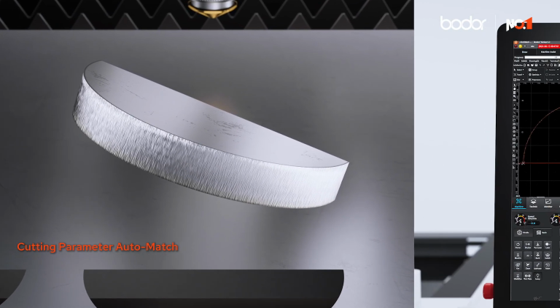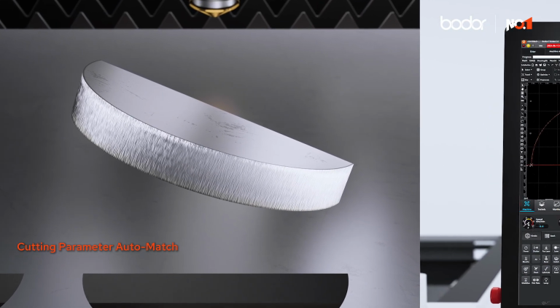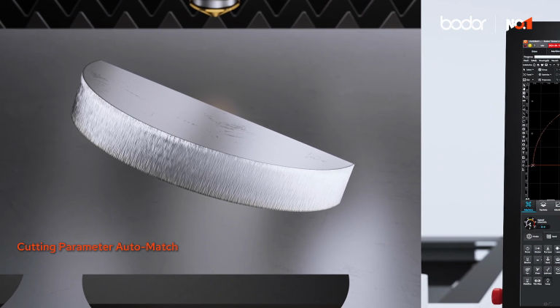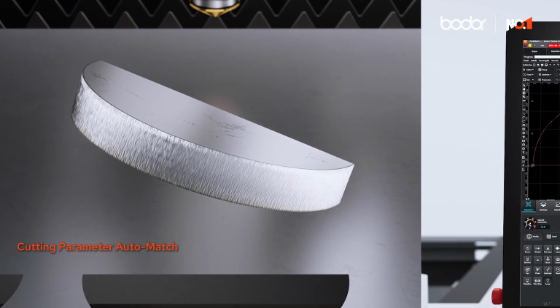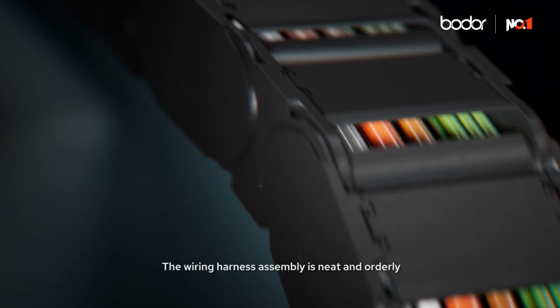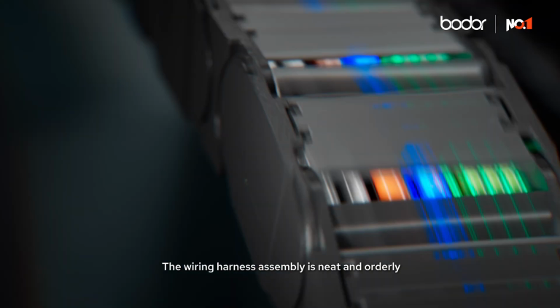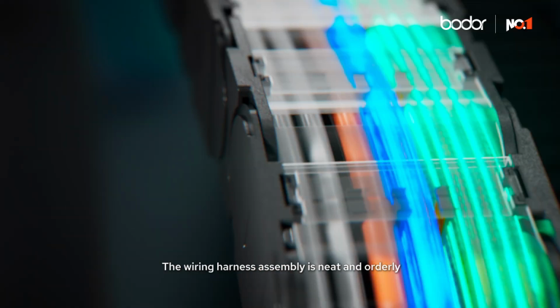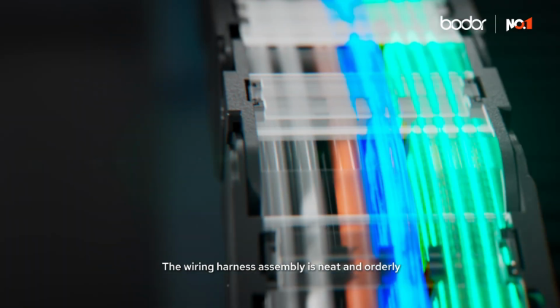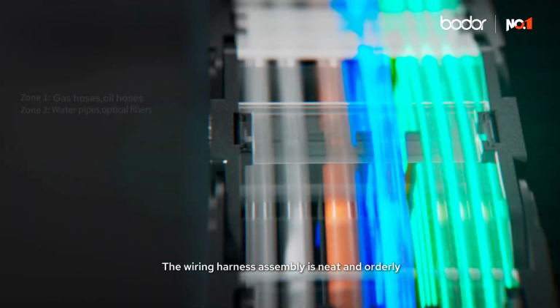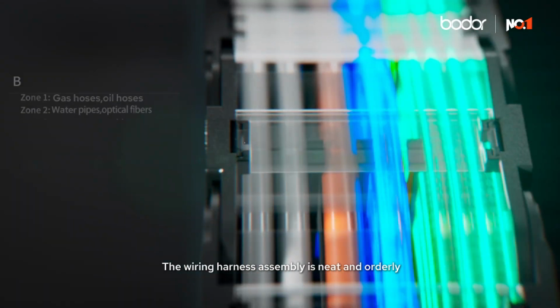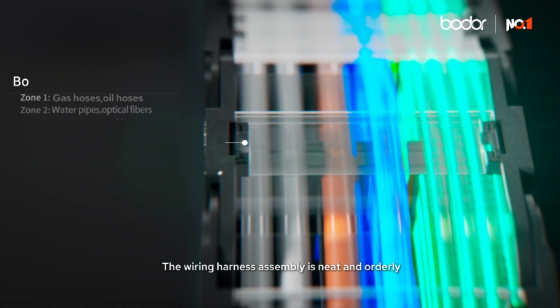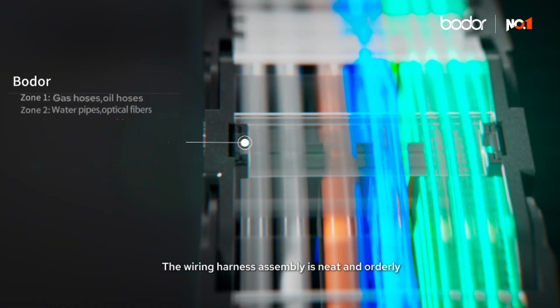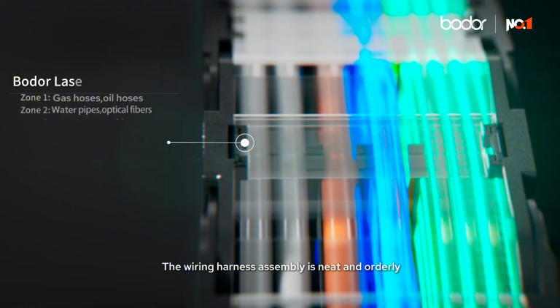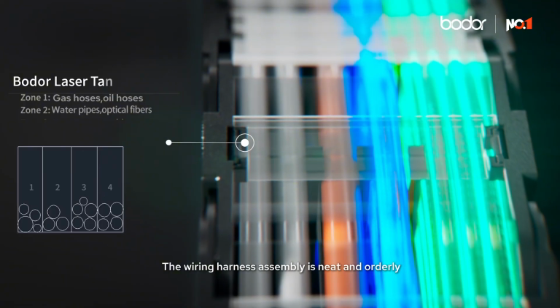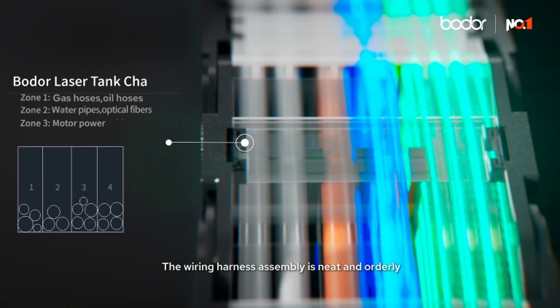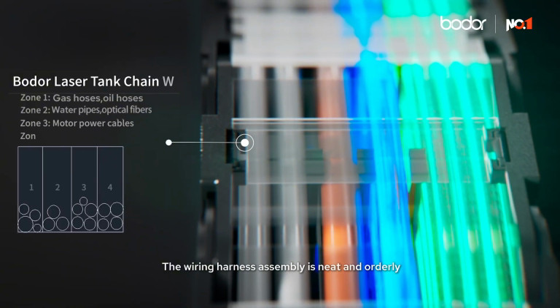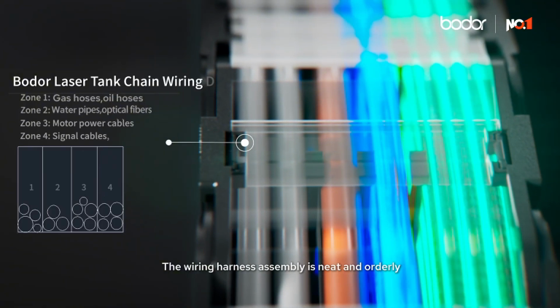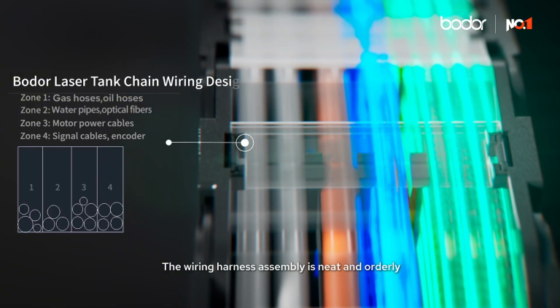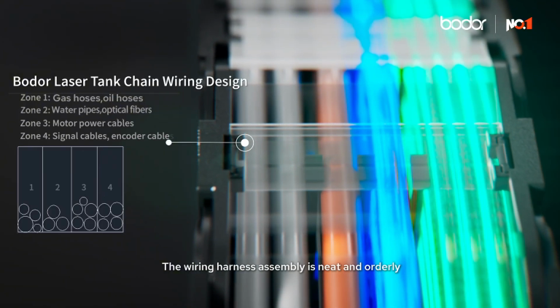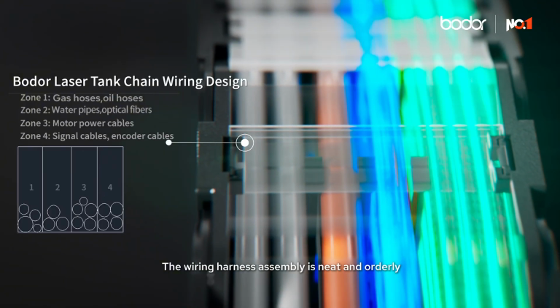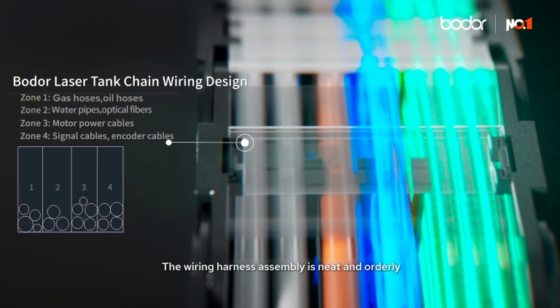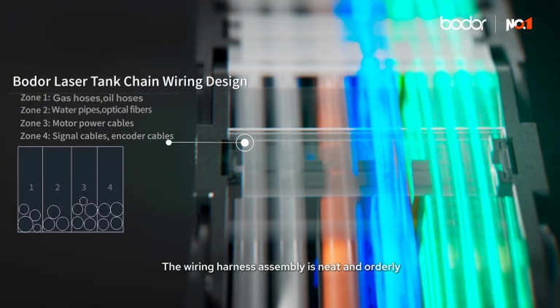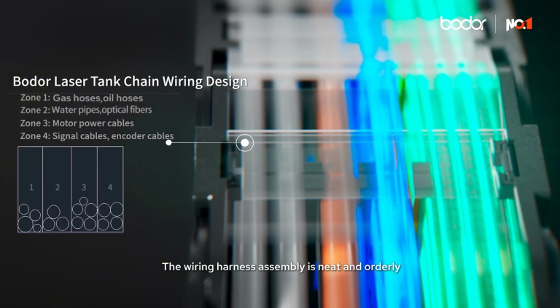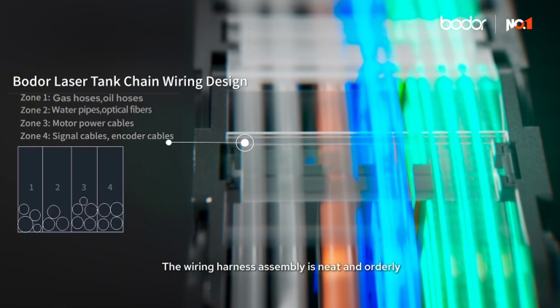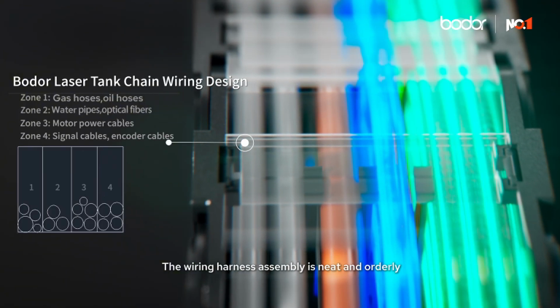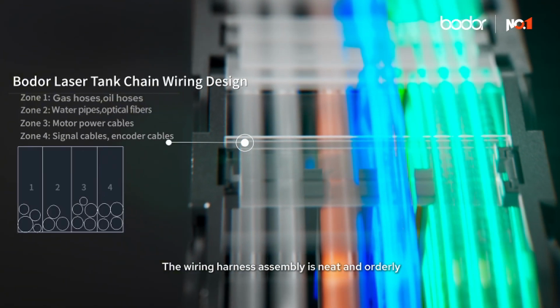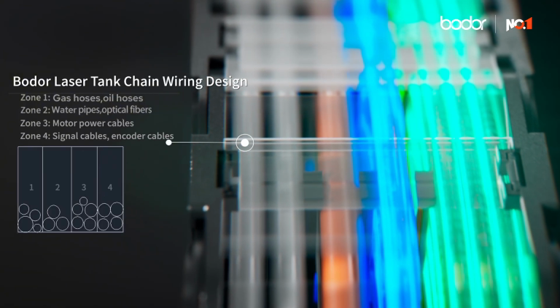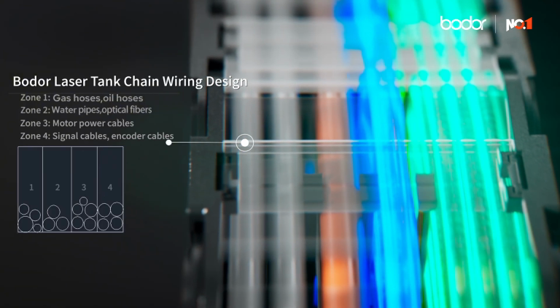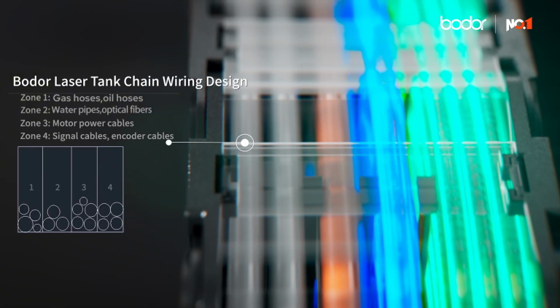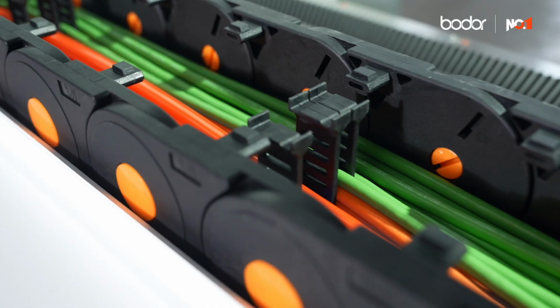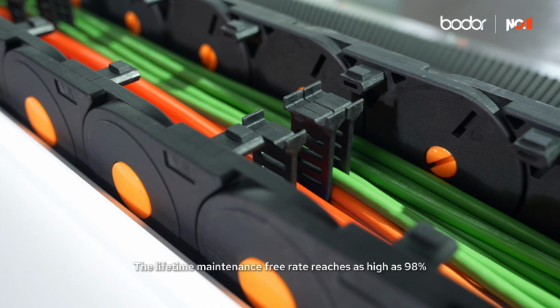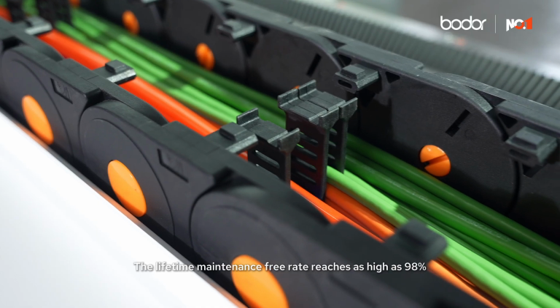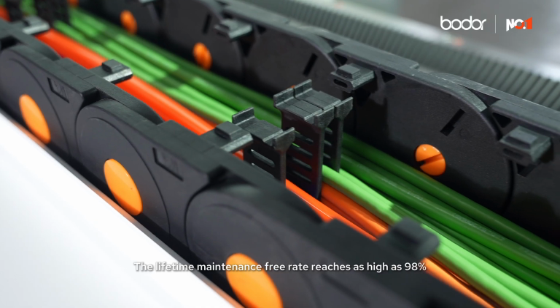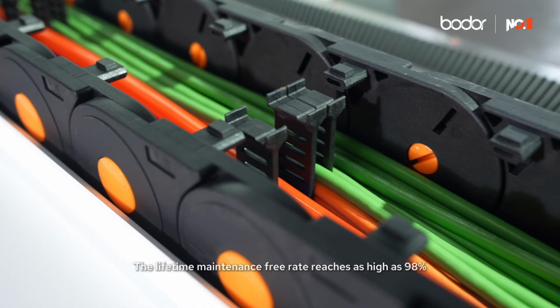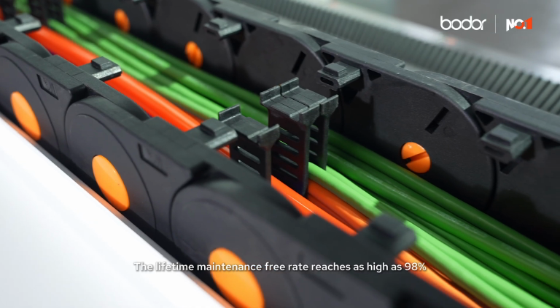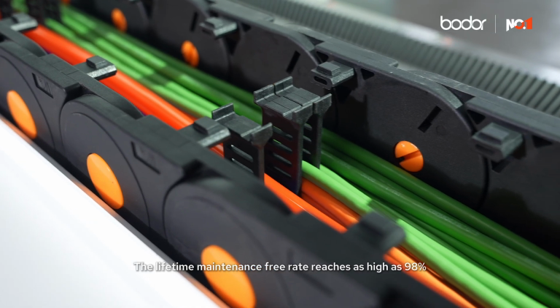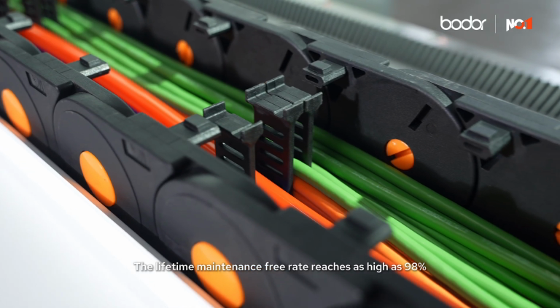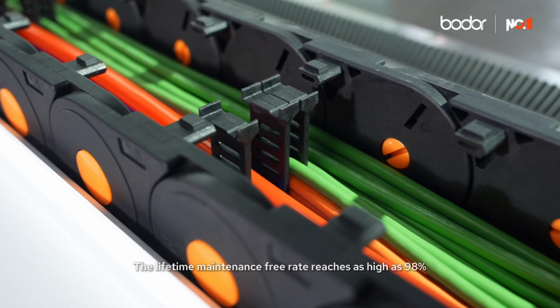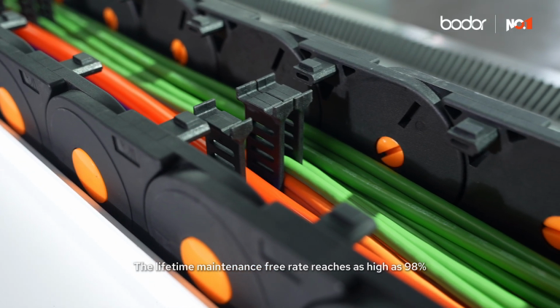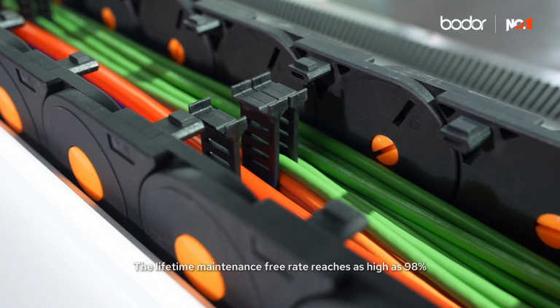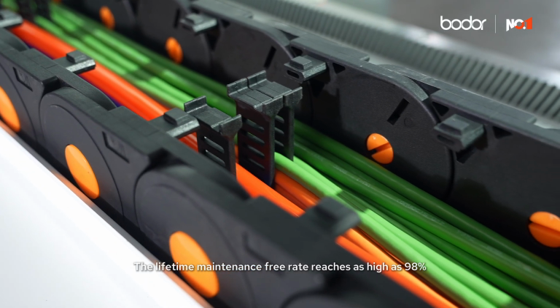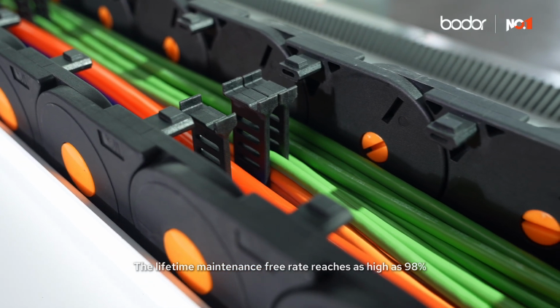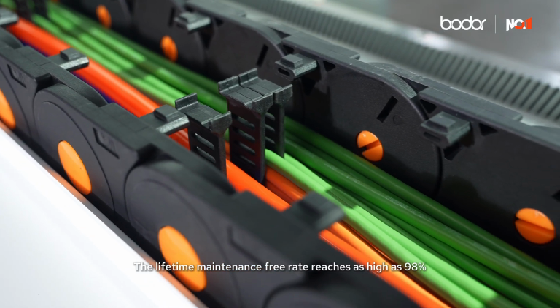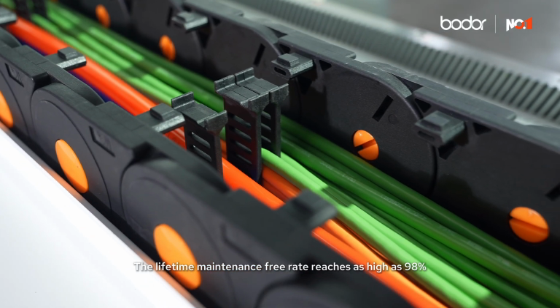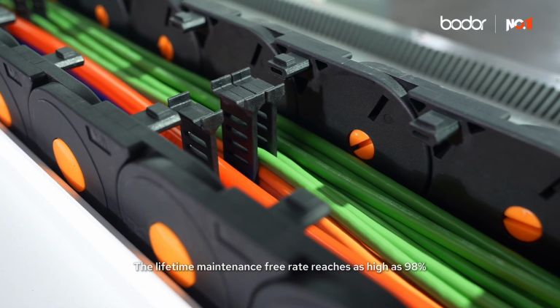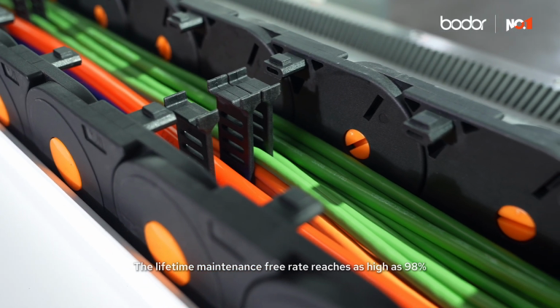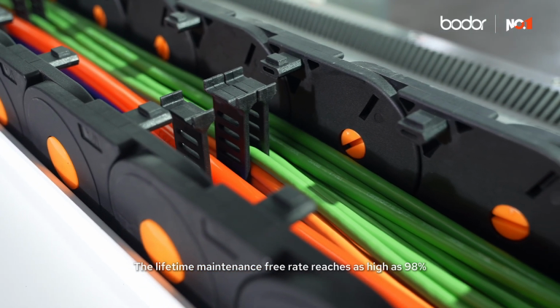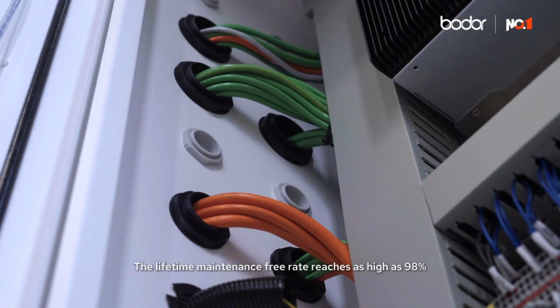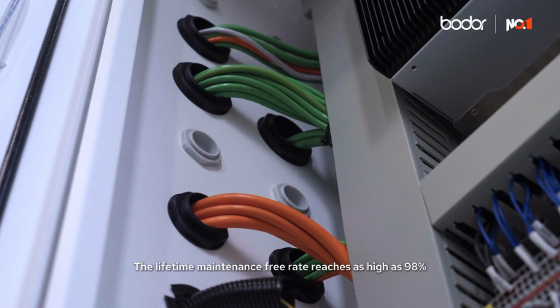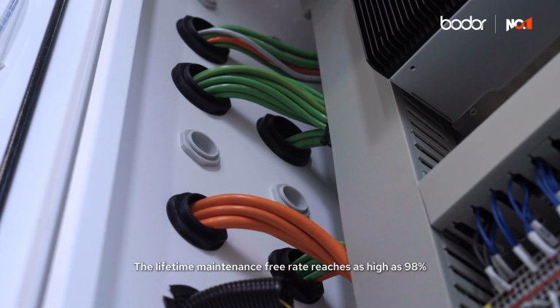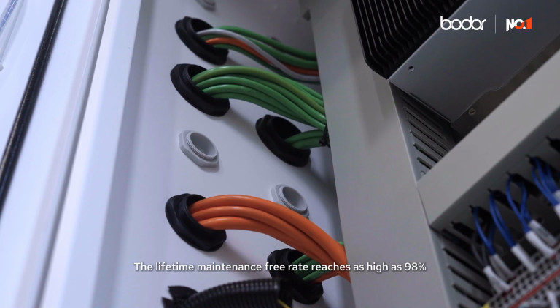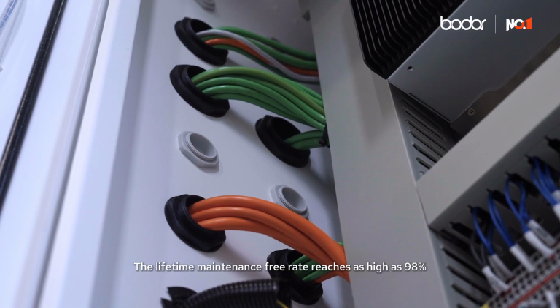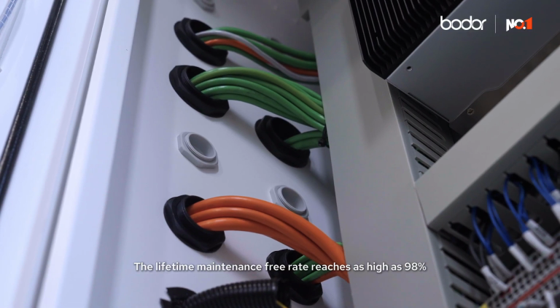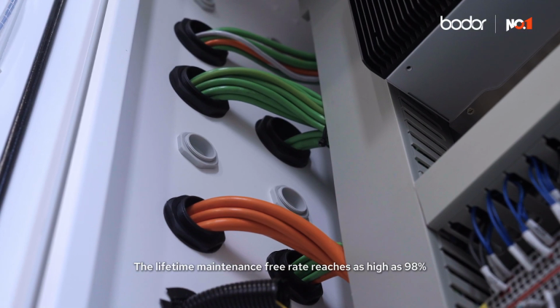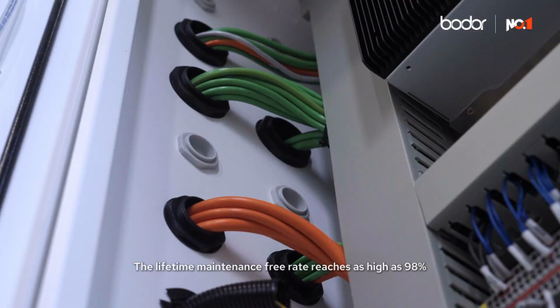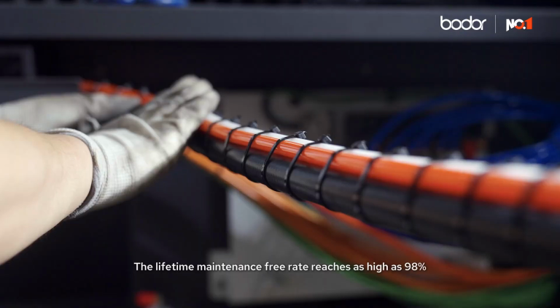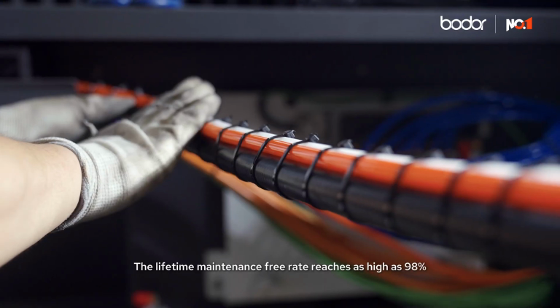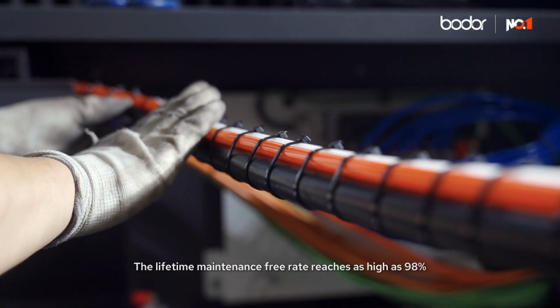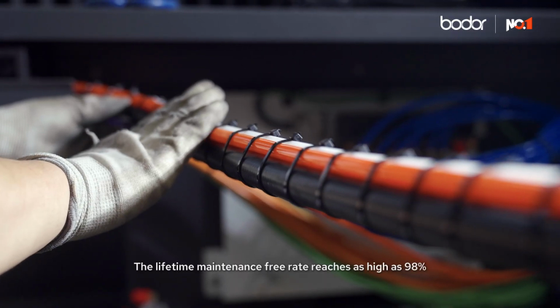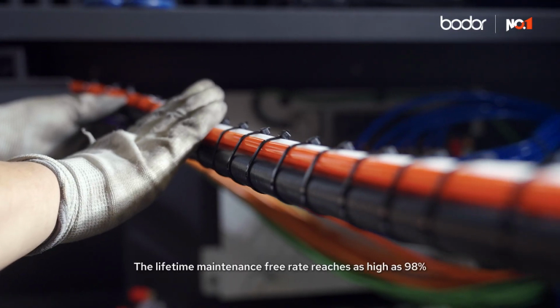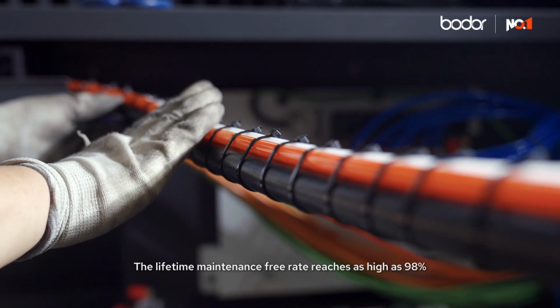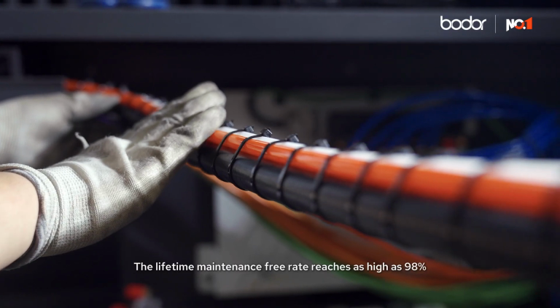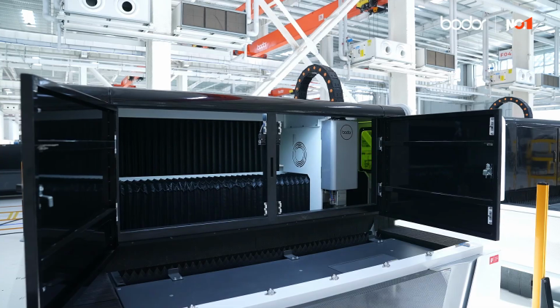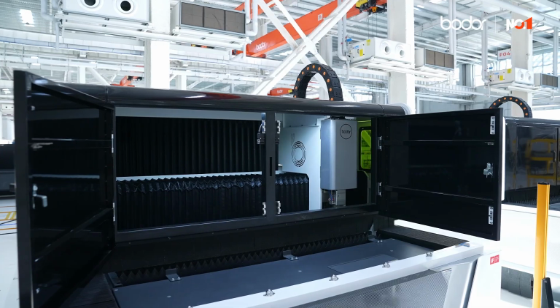The wiring harness assembly is neat and orderly. The lifetime maintenance-free rate reaches as high as 98%.